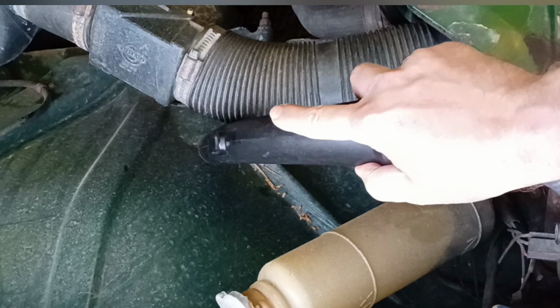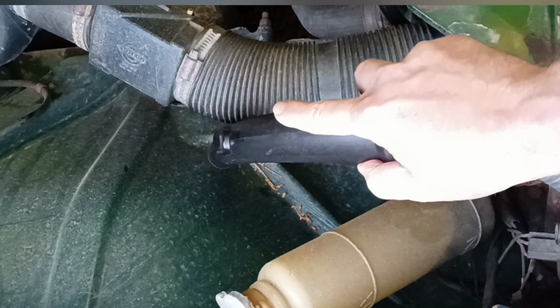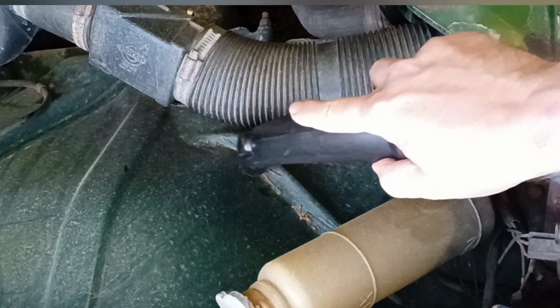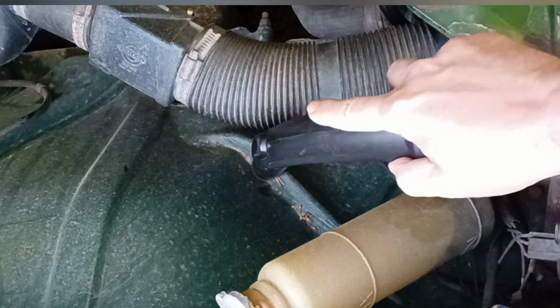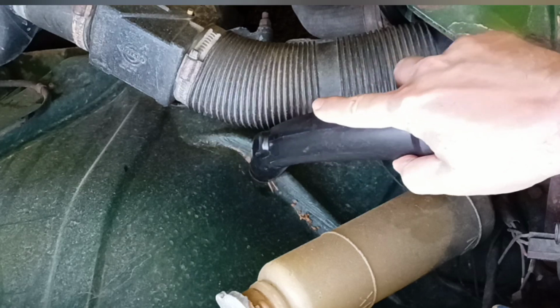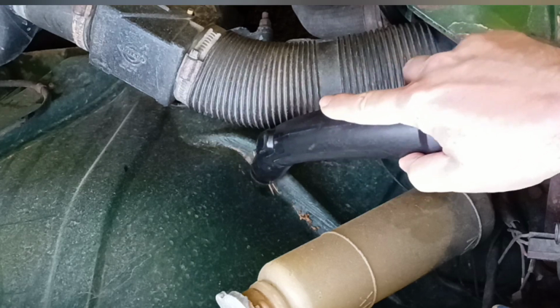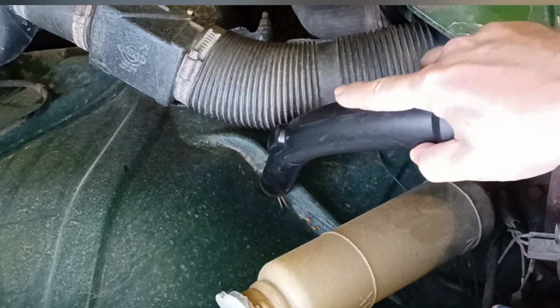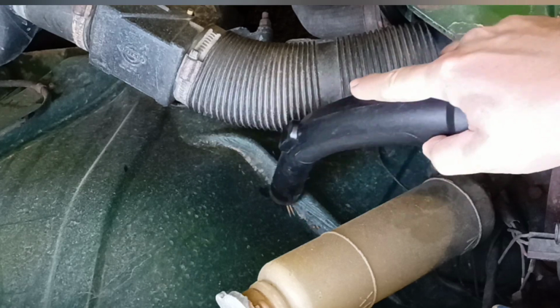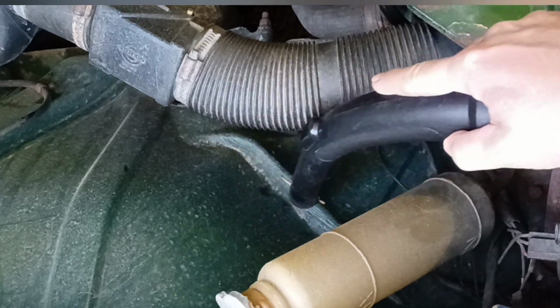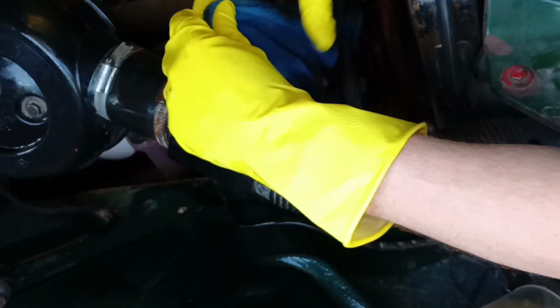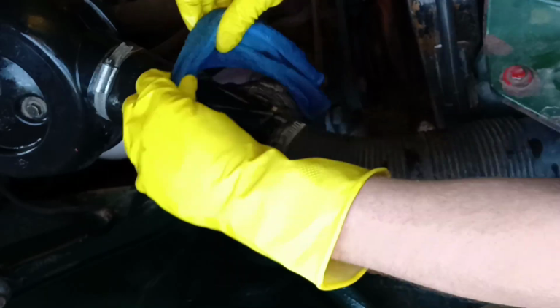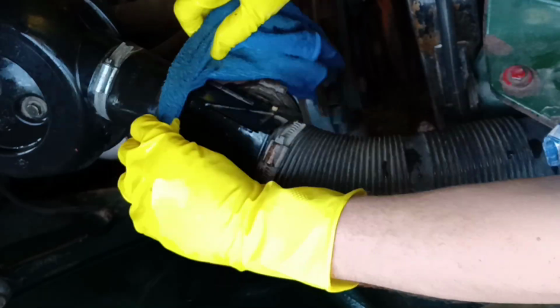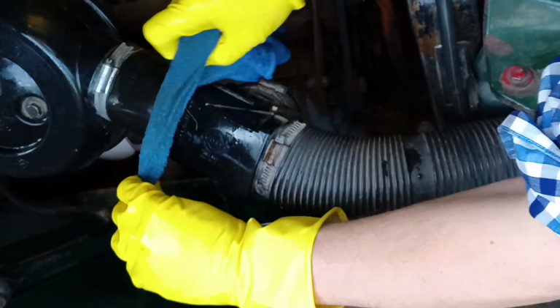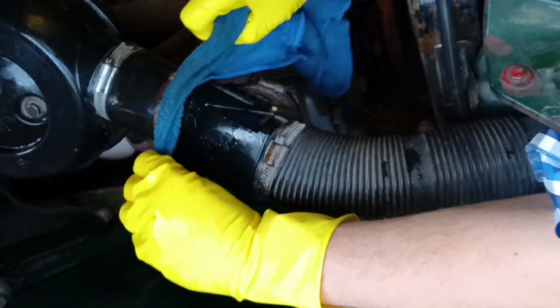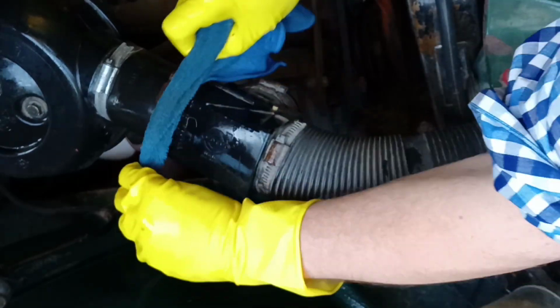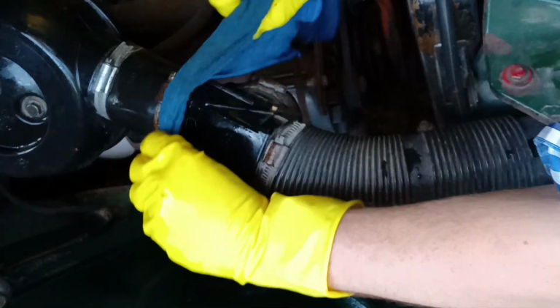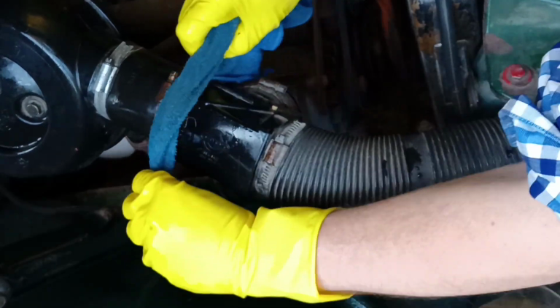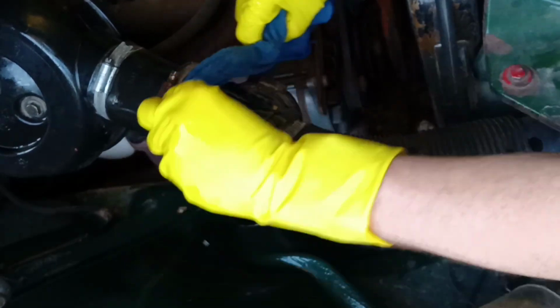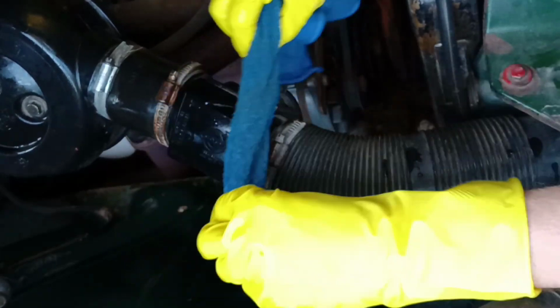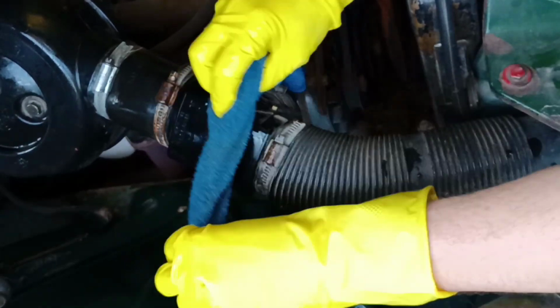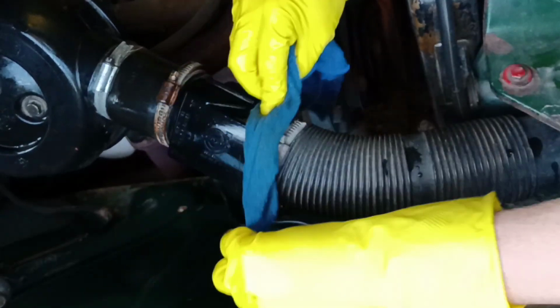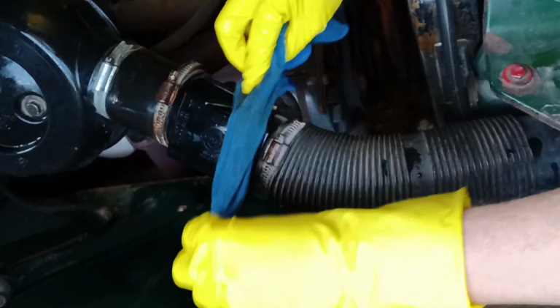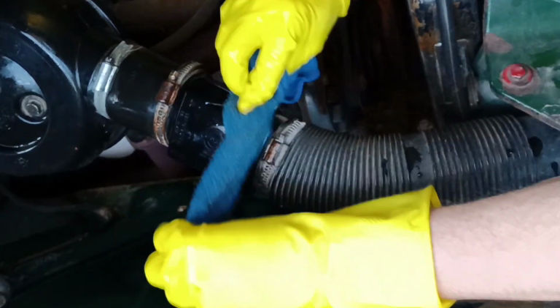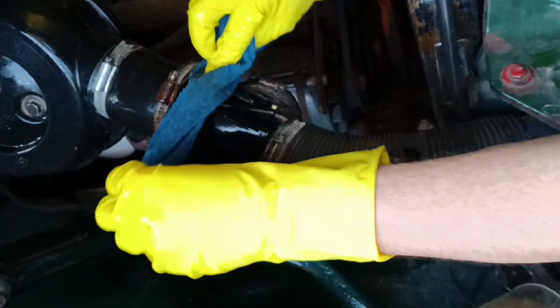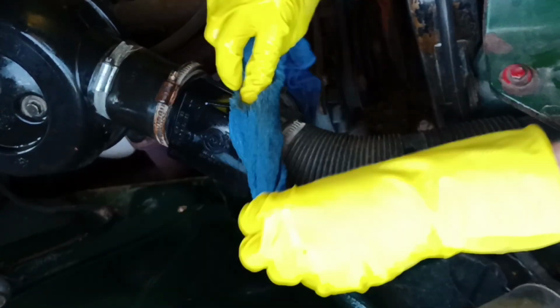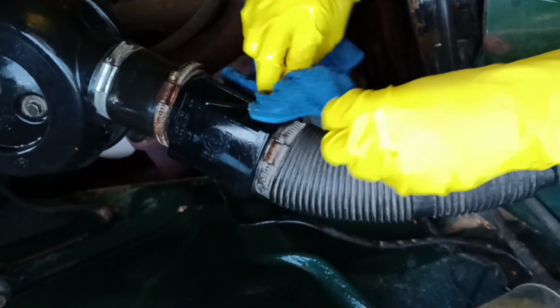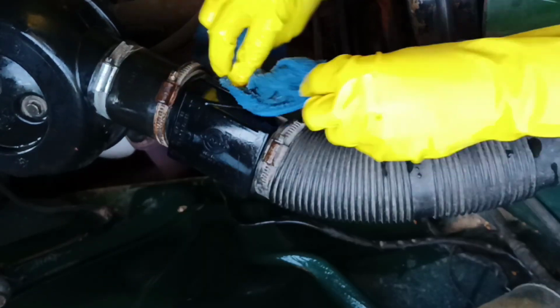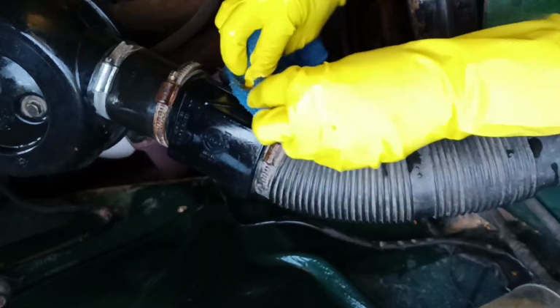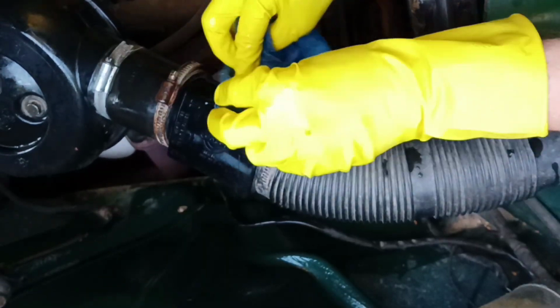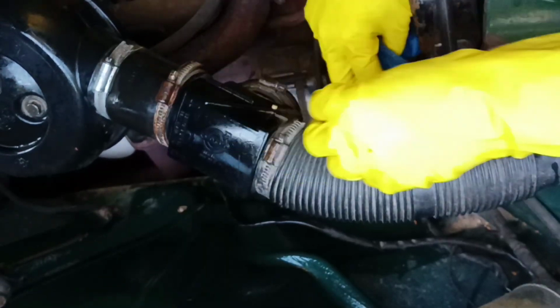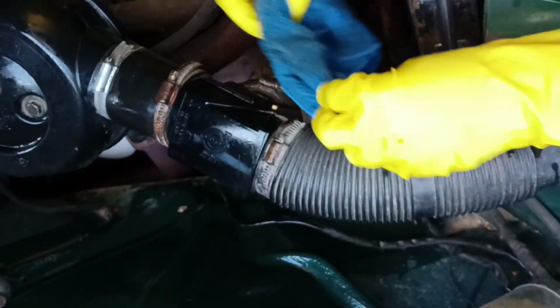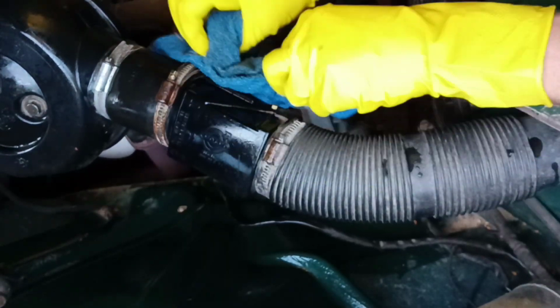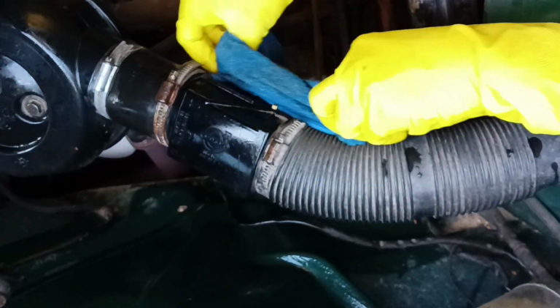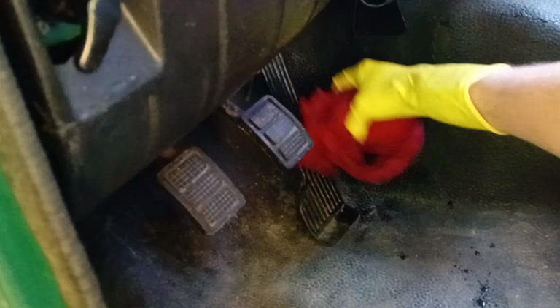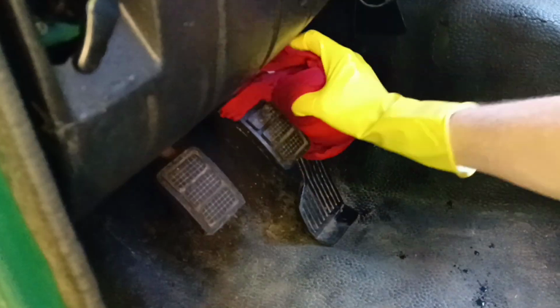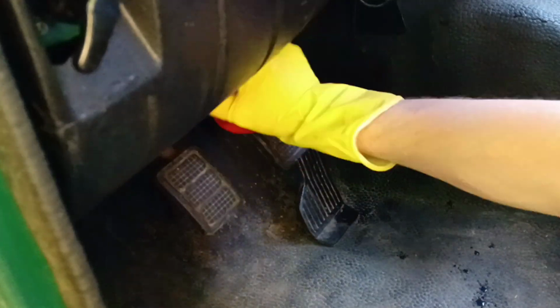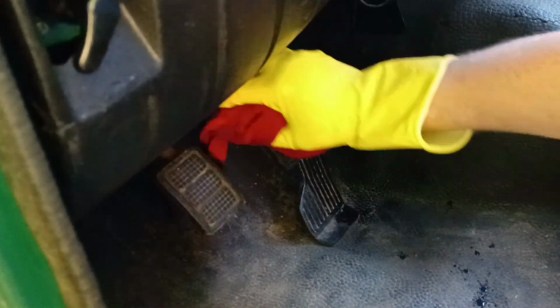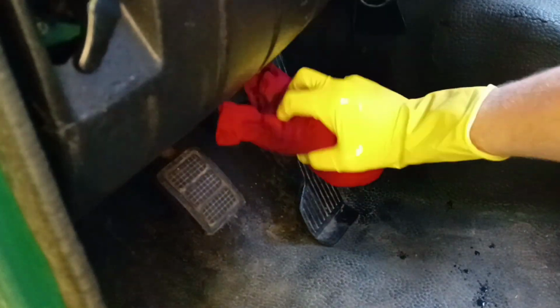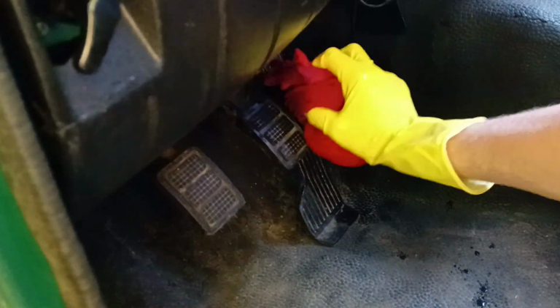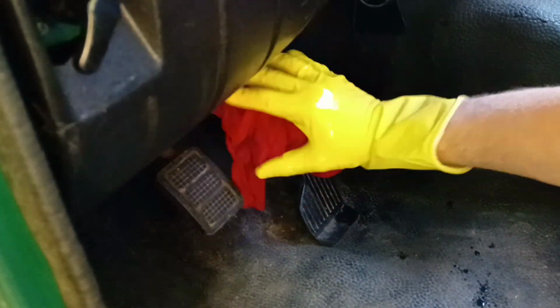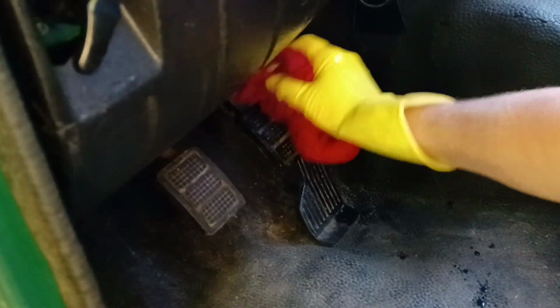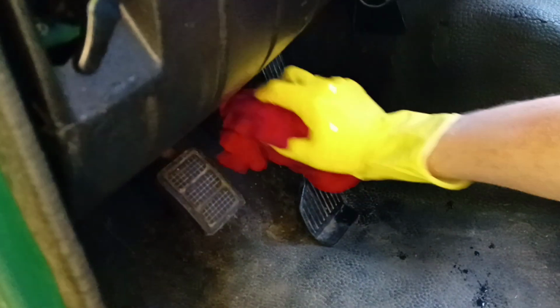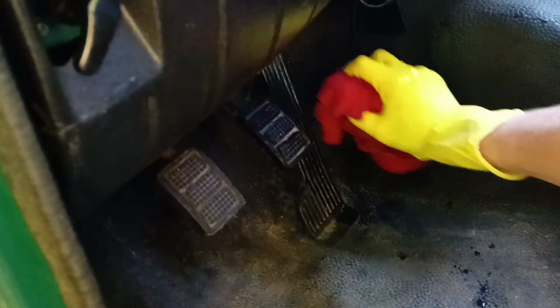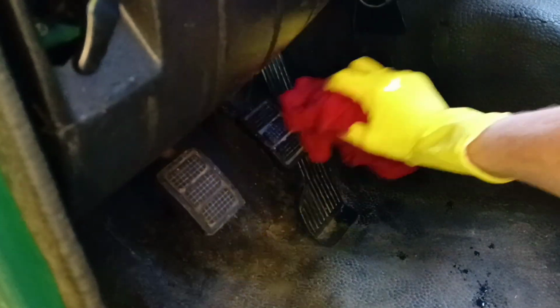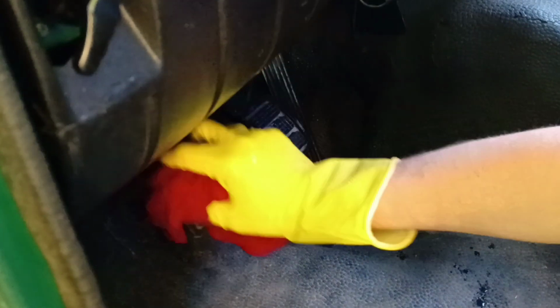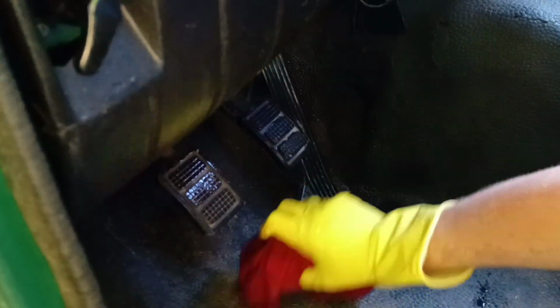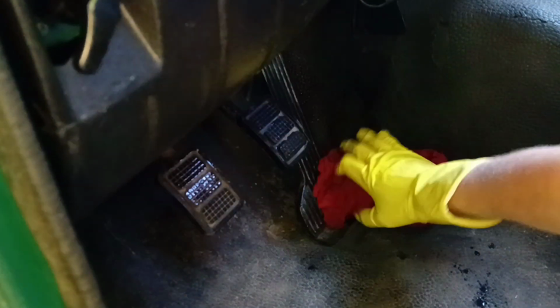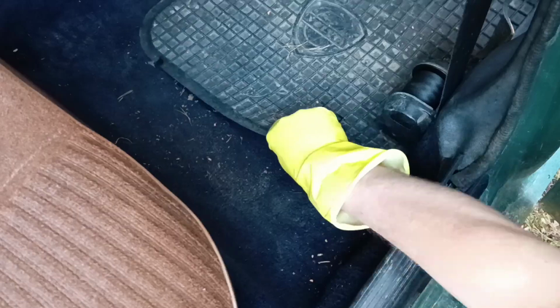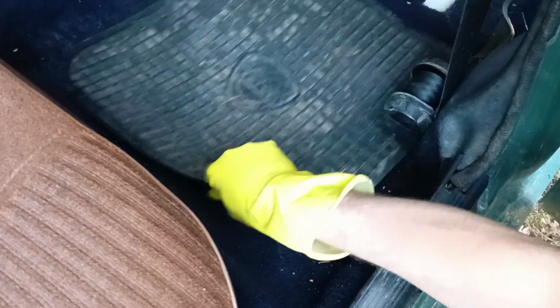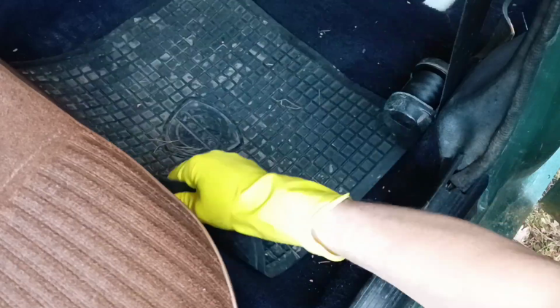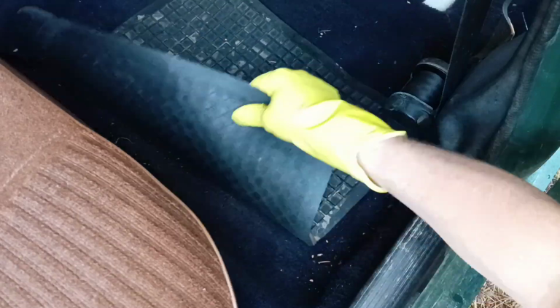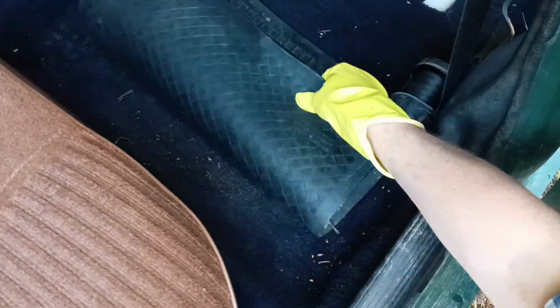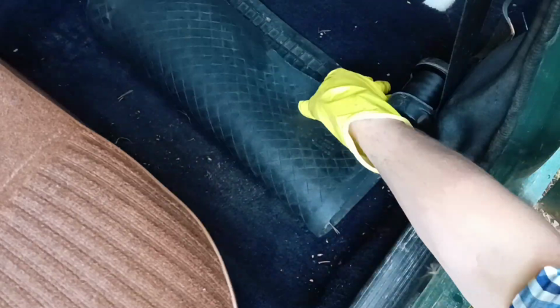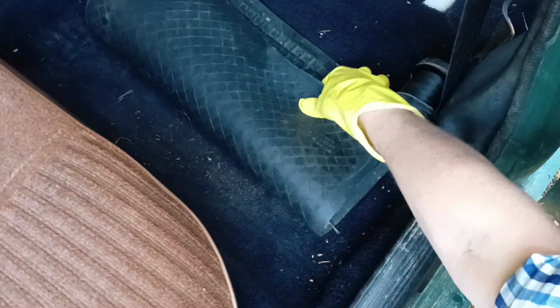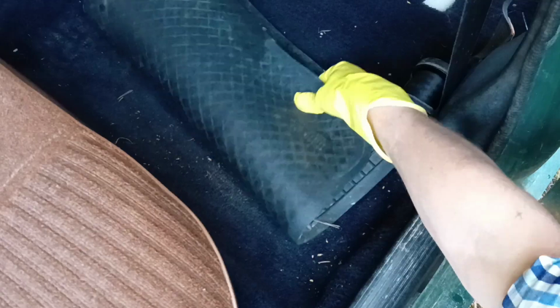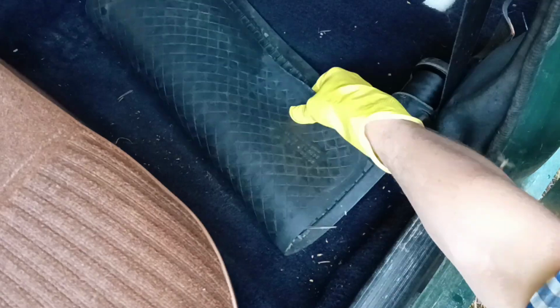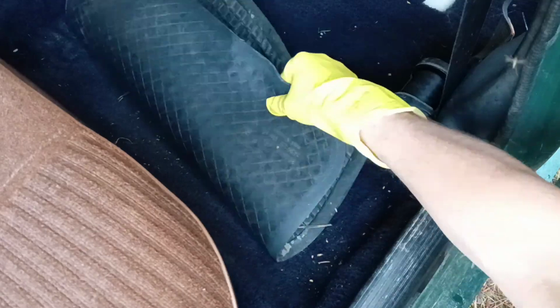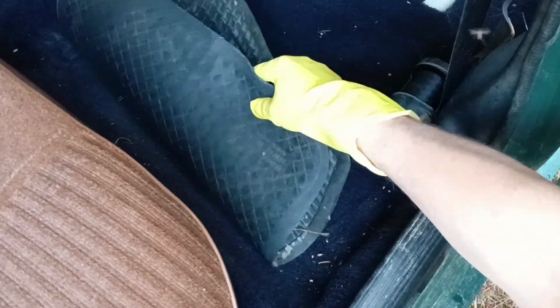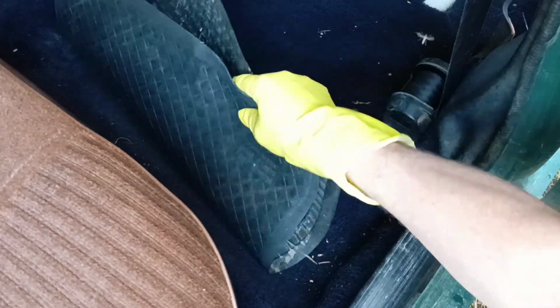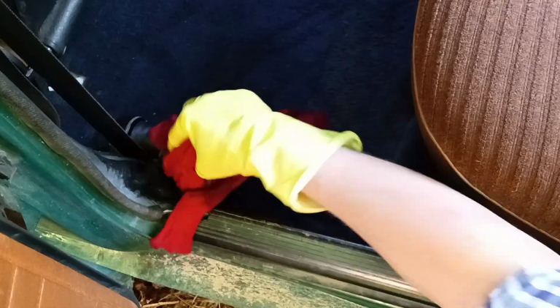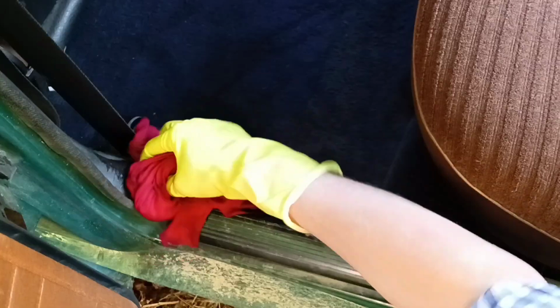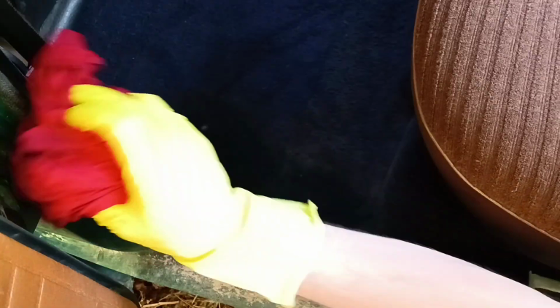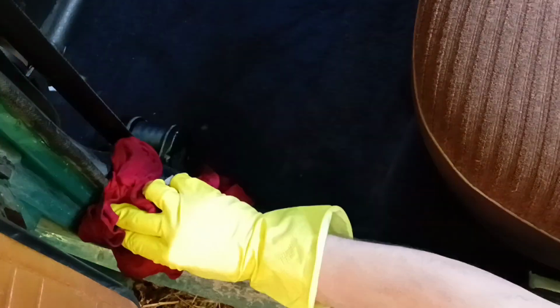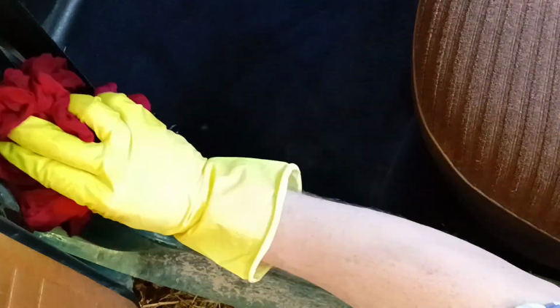I'm washing my car by my own hands, so if you're interested in it, then keep watching.